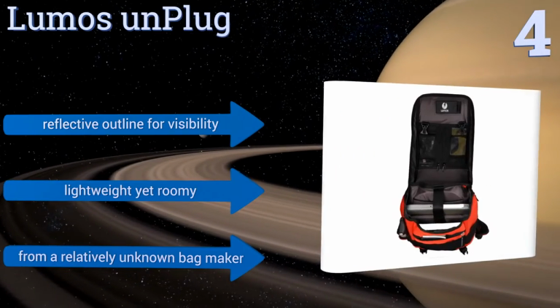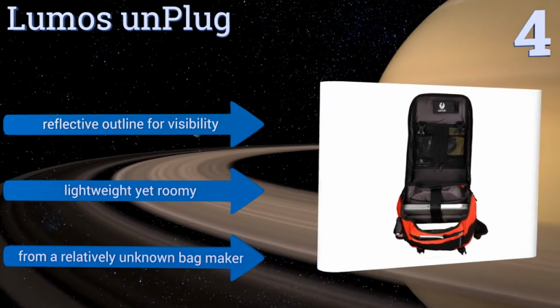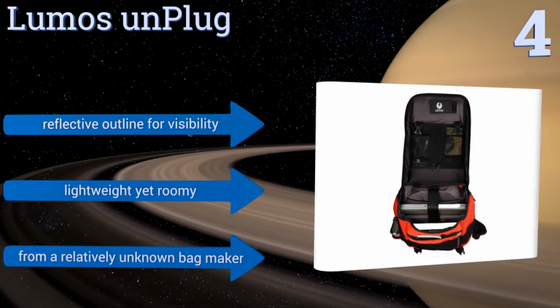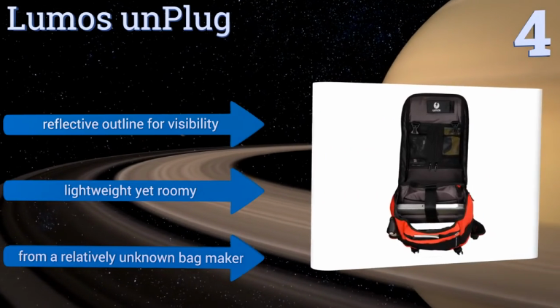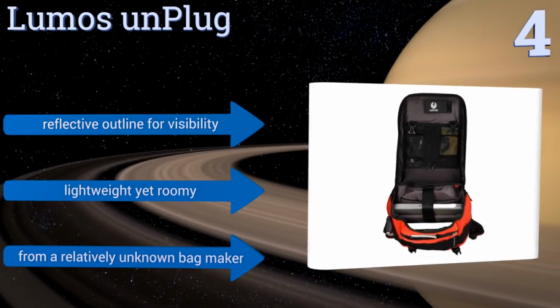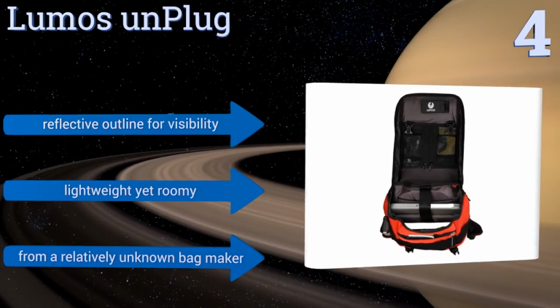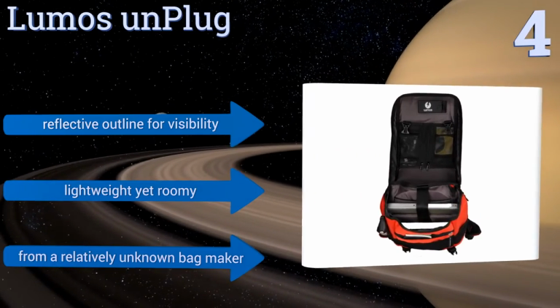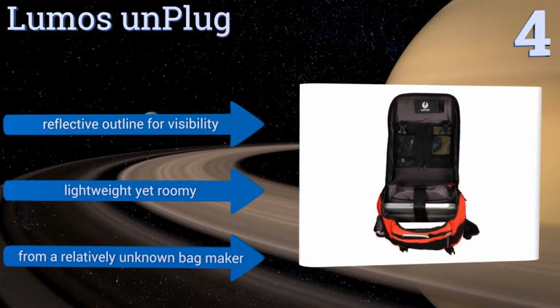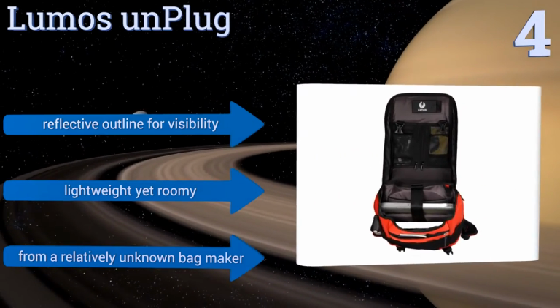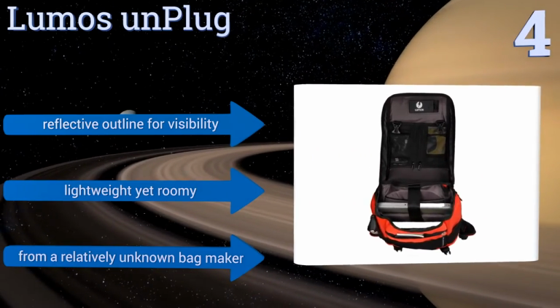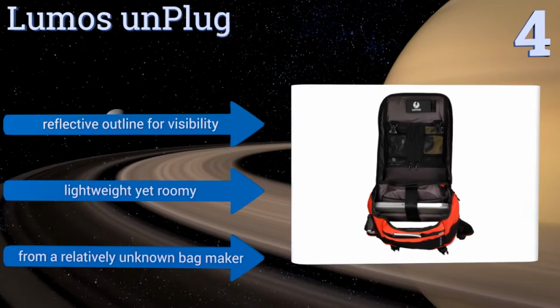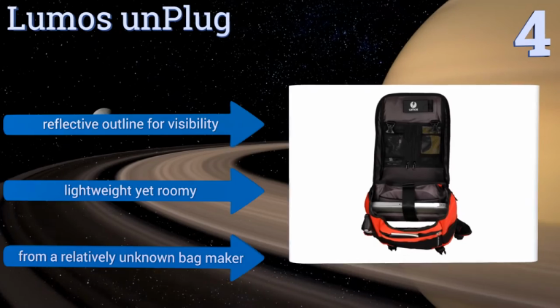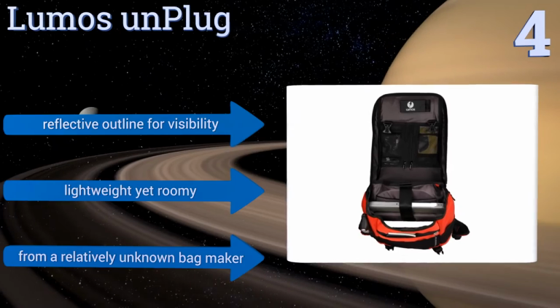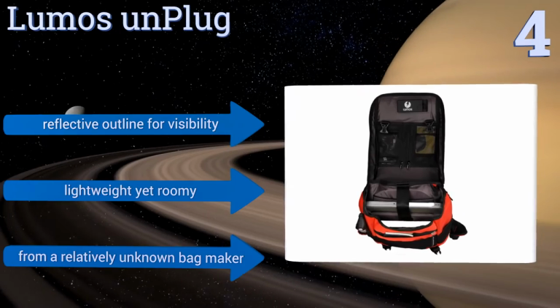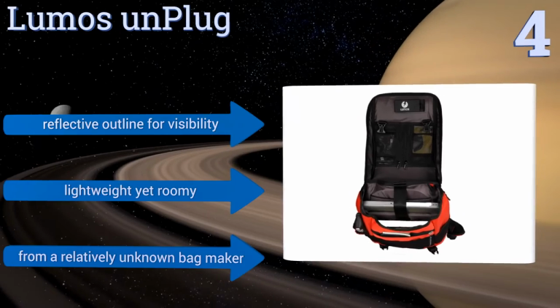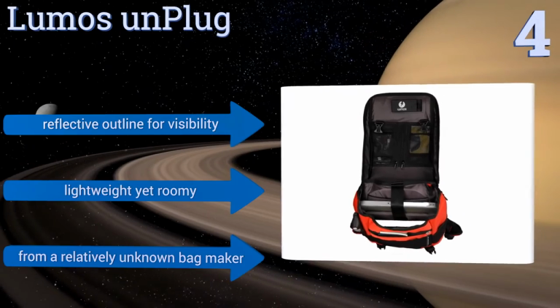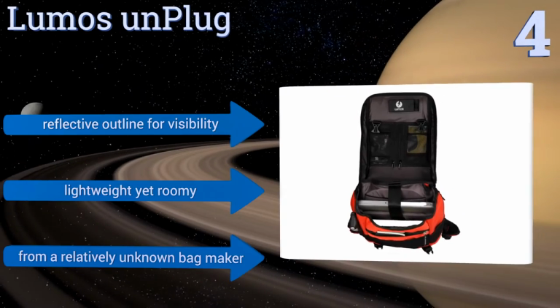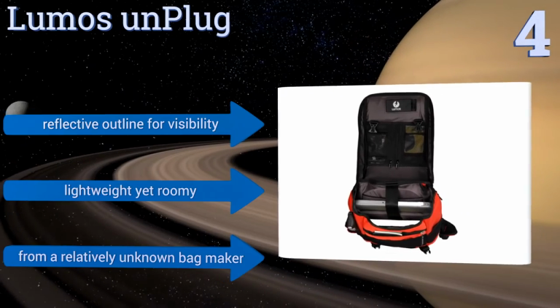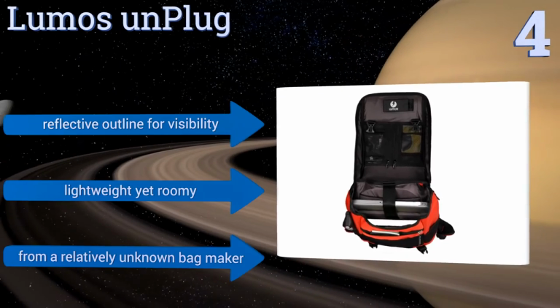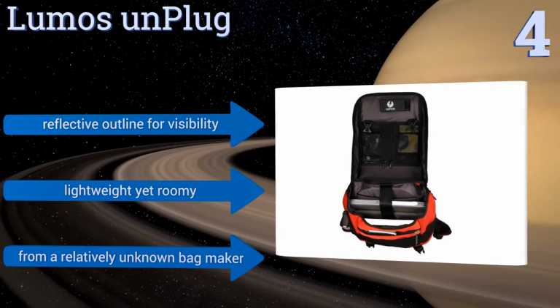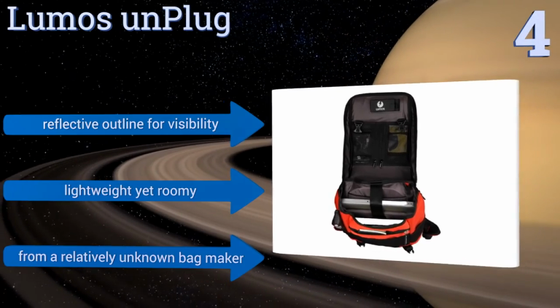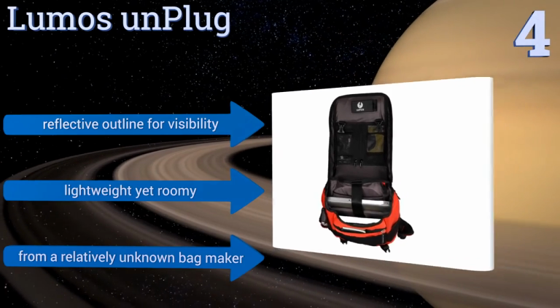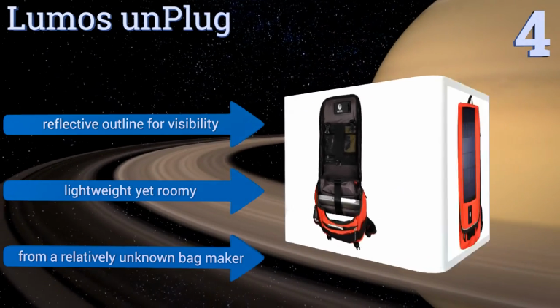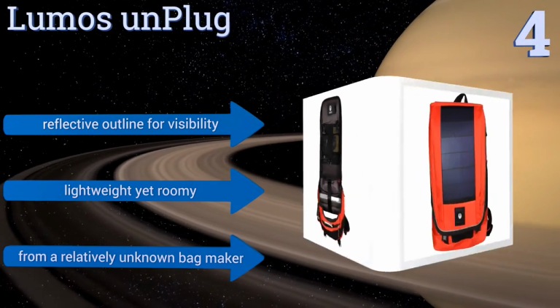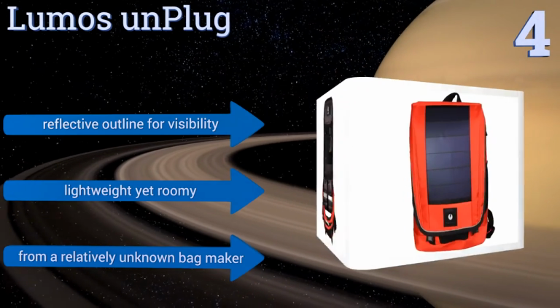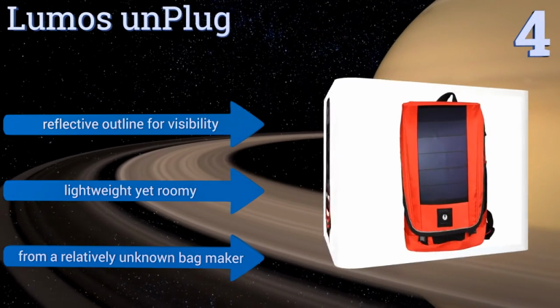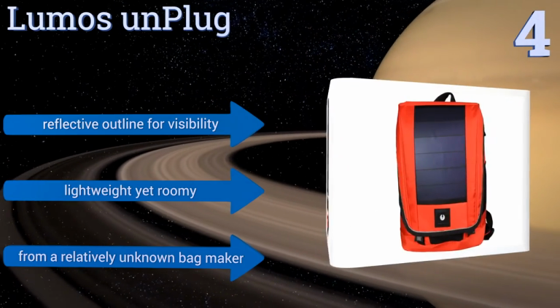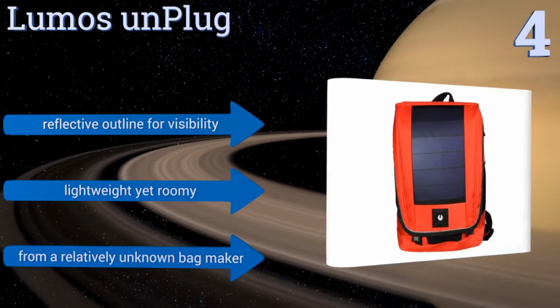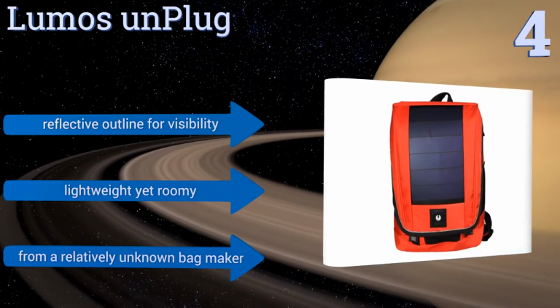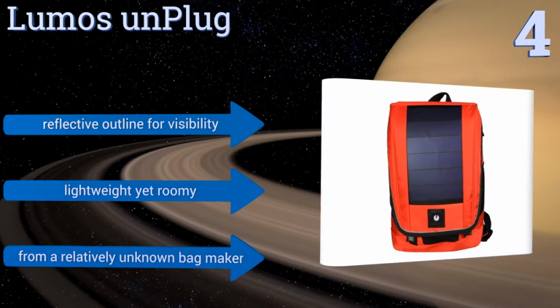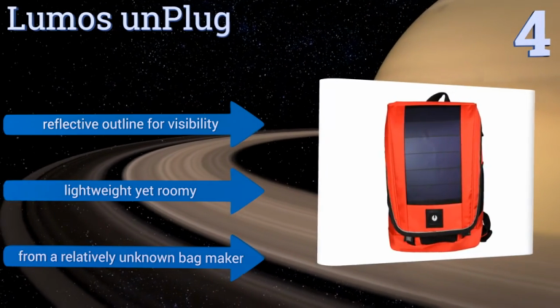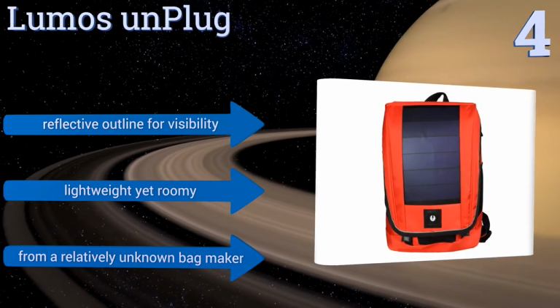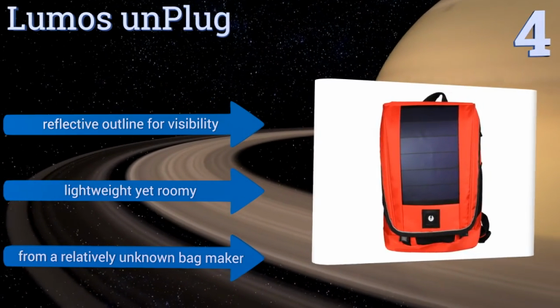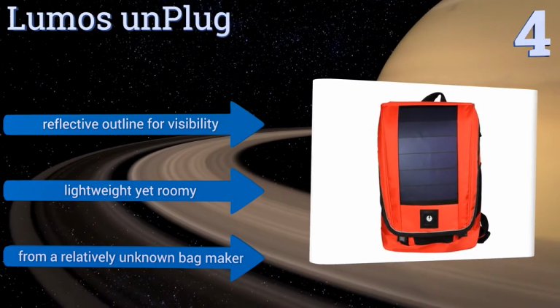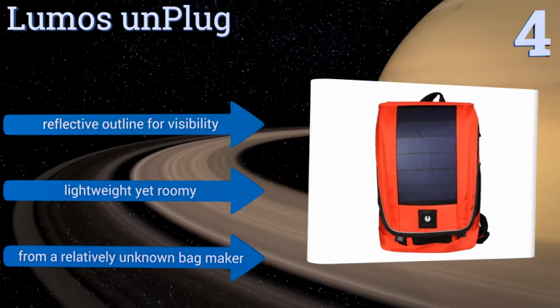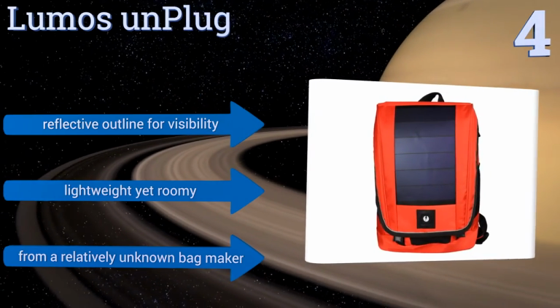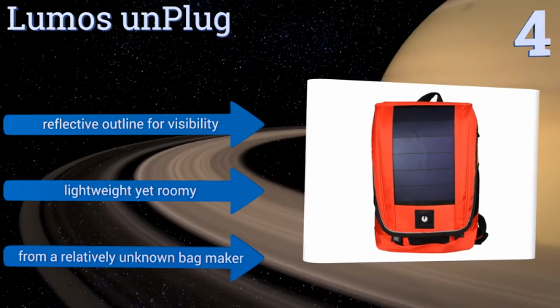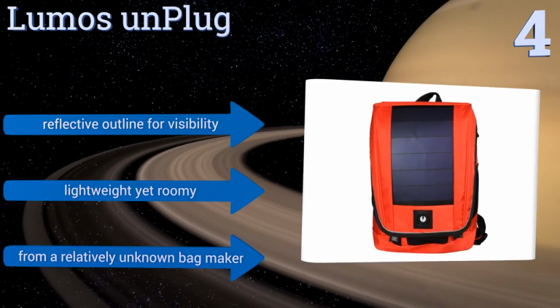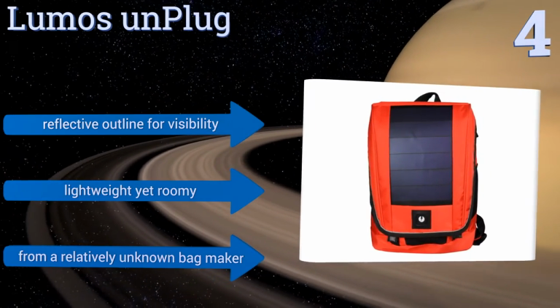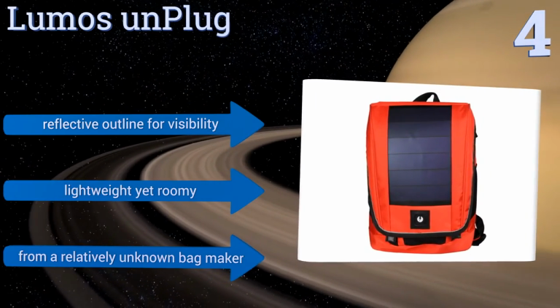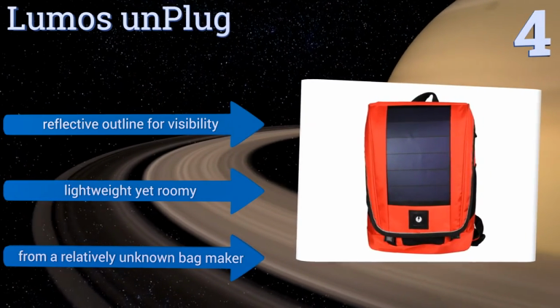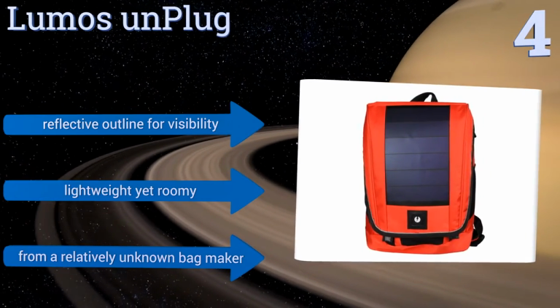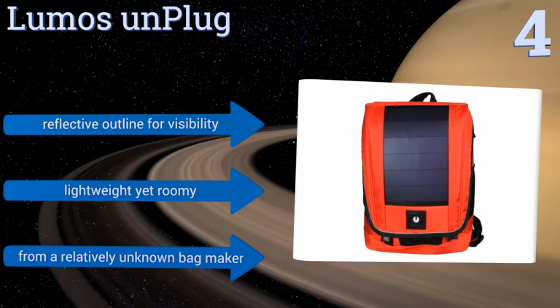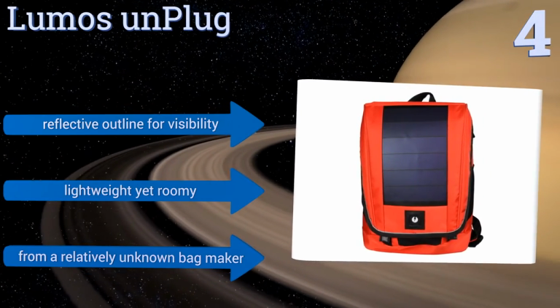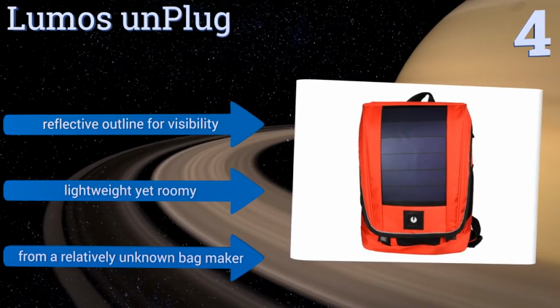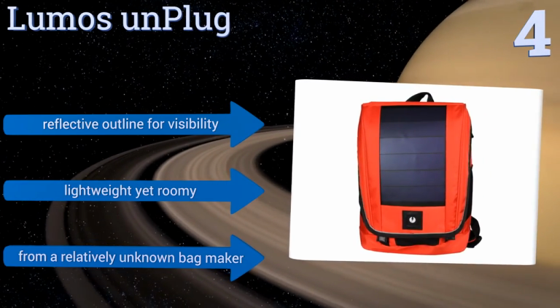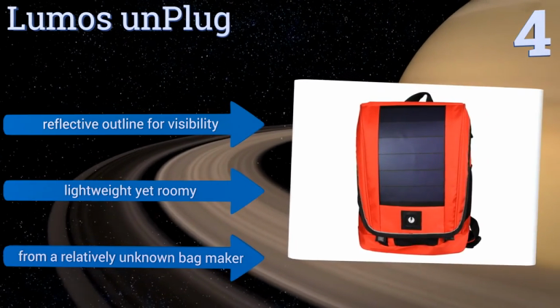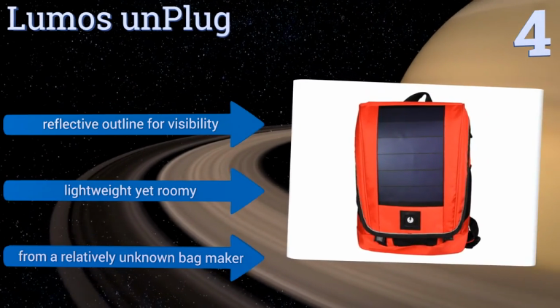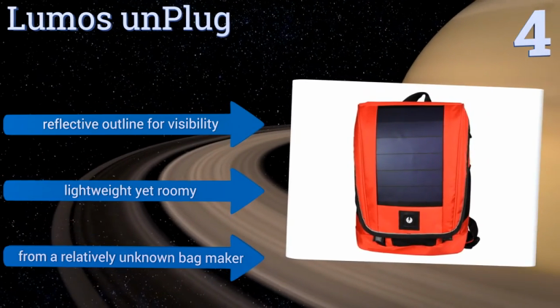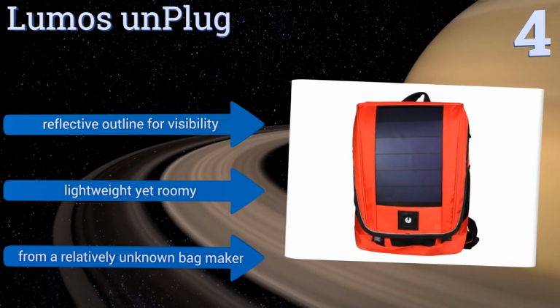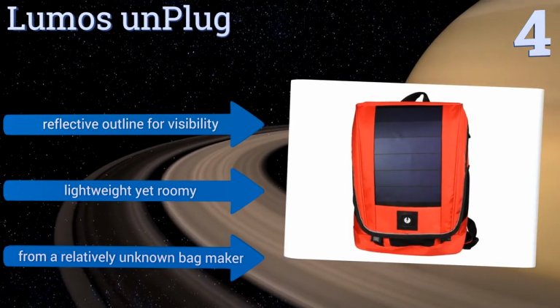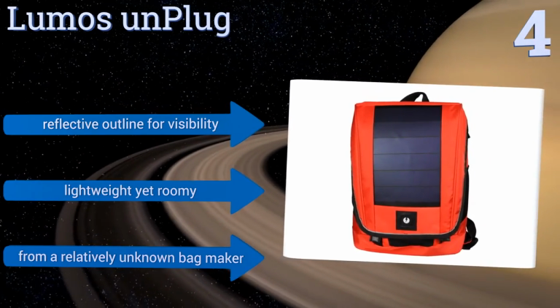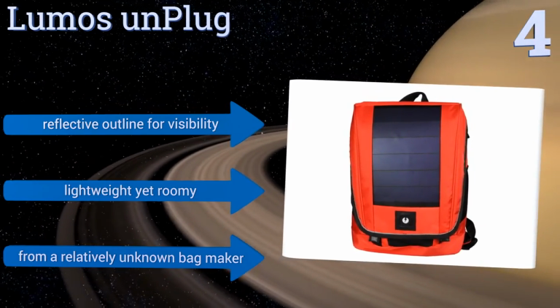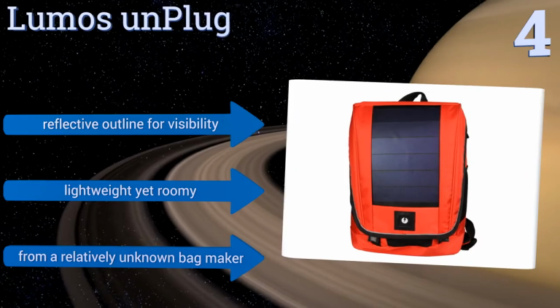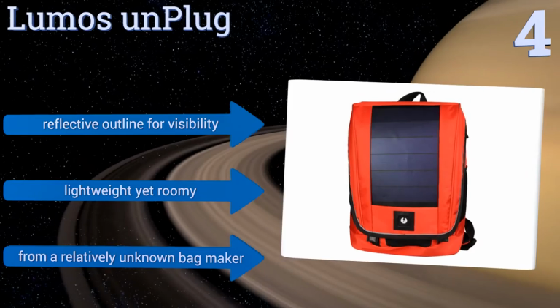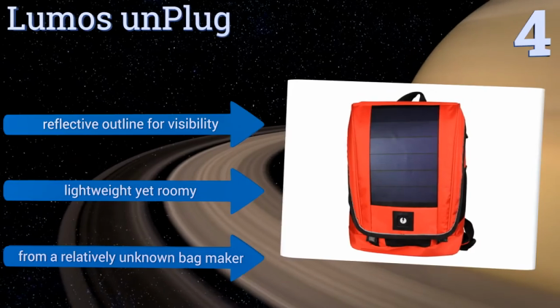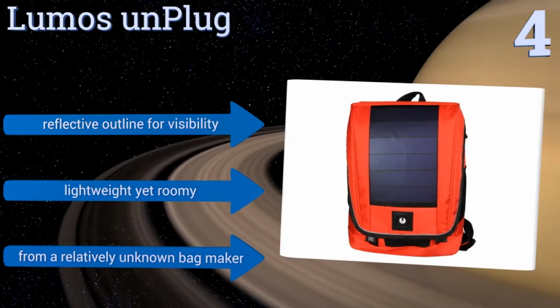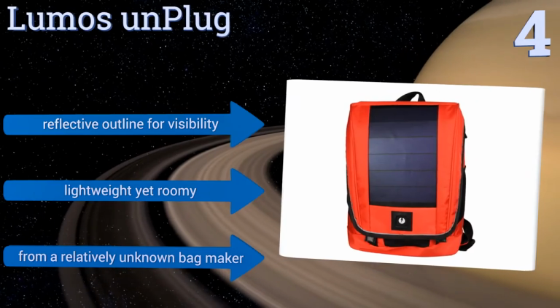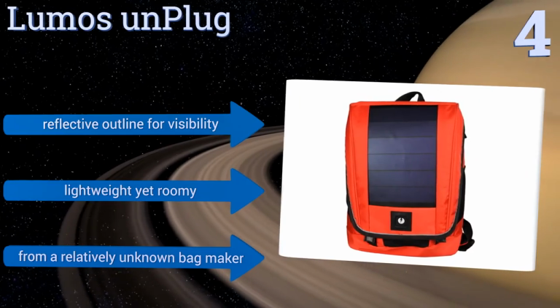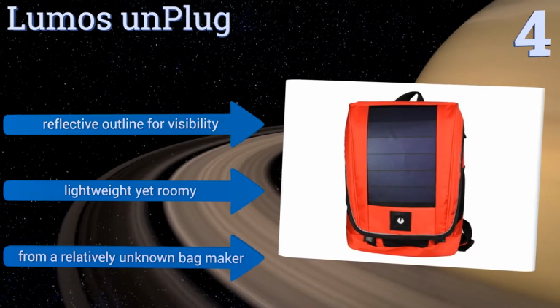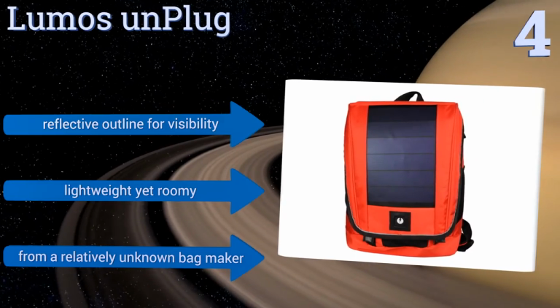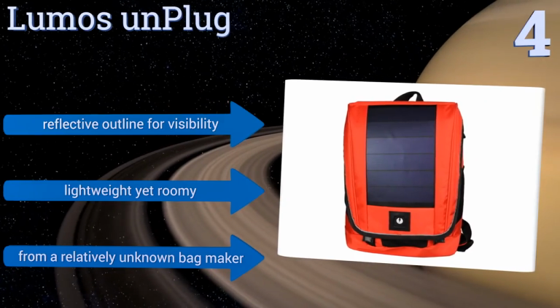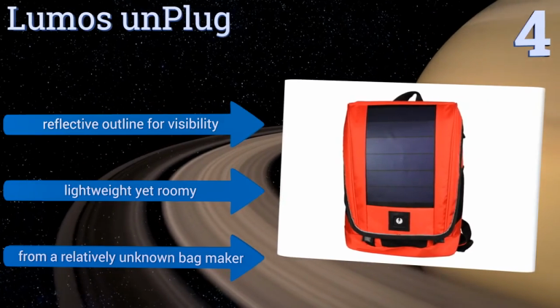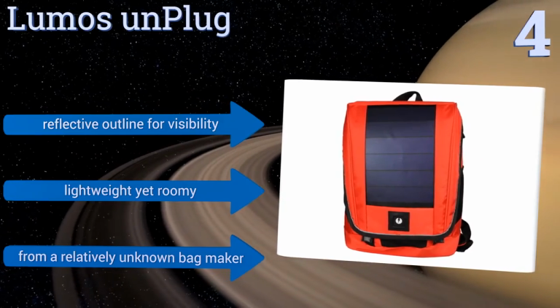It has a reflective outline for visibility, and is lightweight yet roomy. However, it comes from a relatively unknown bagmaker.